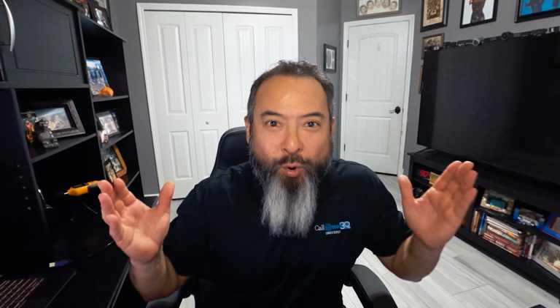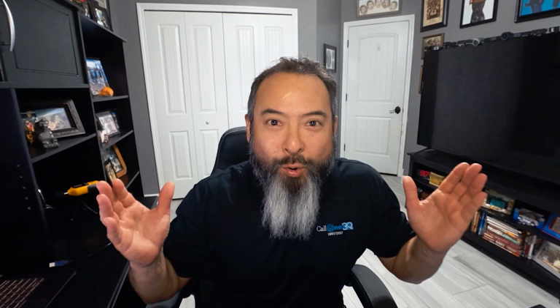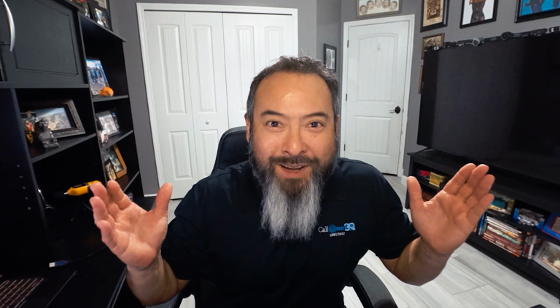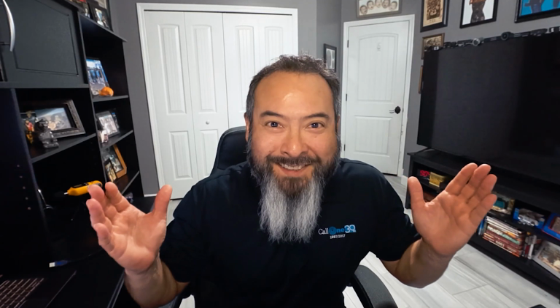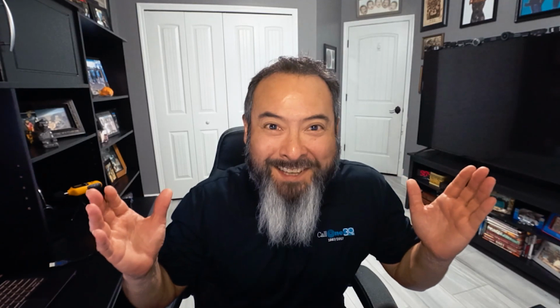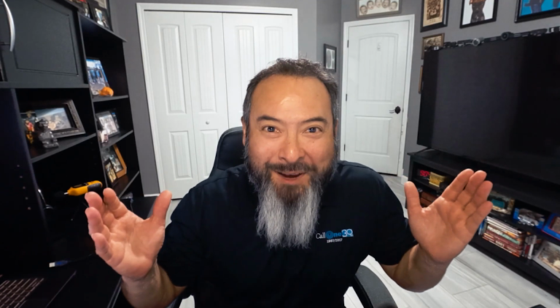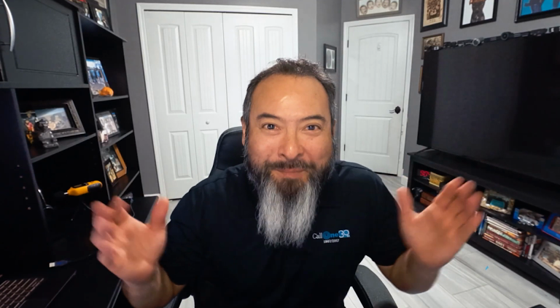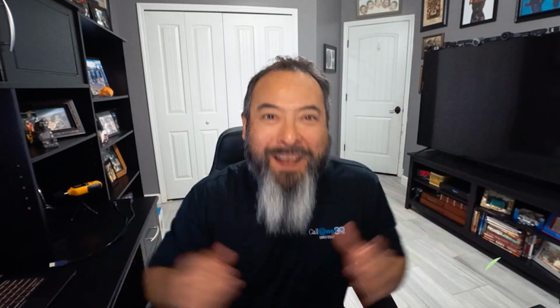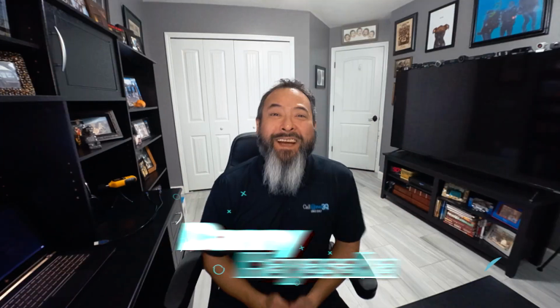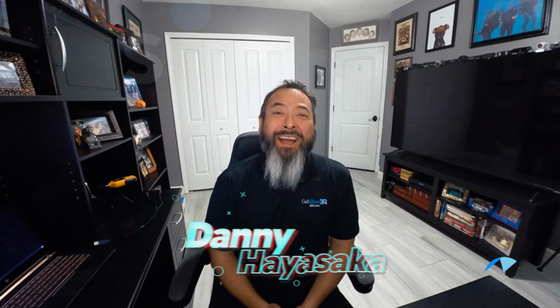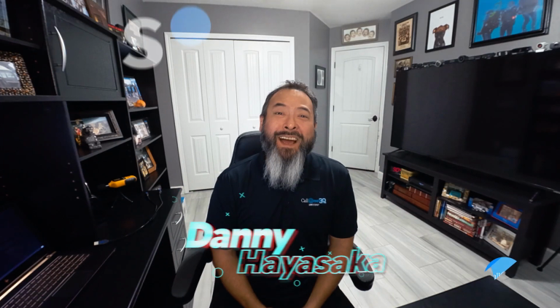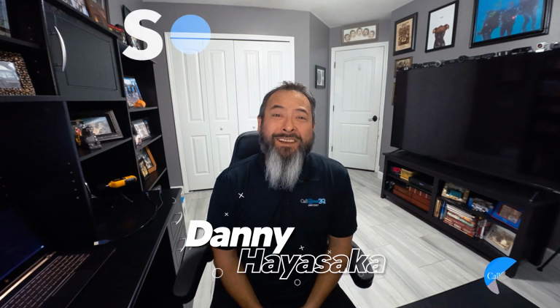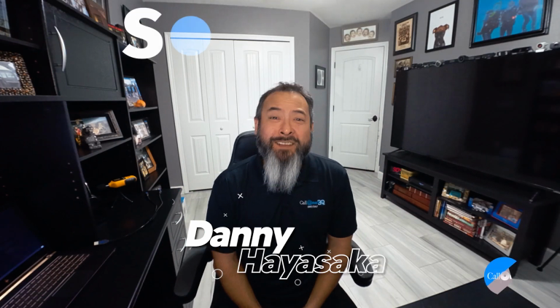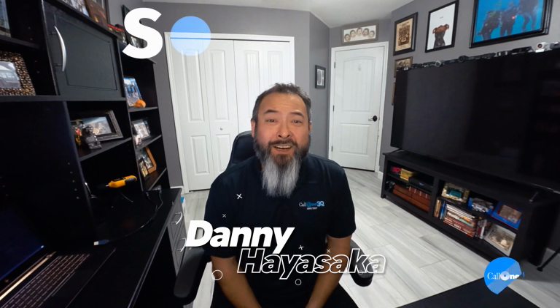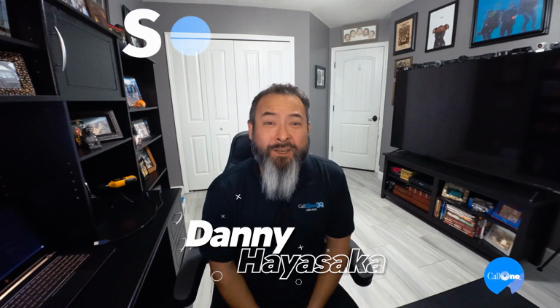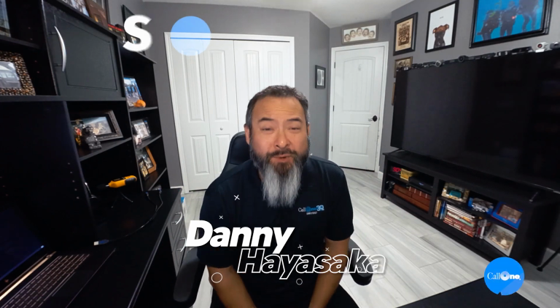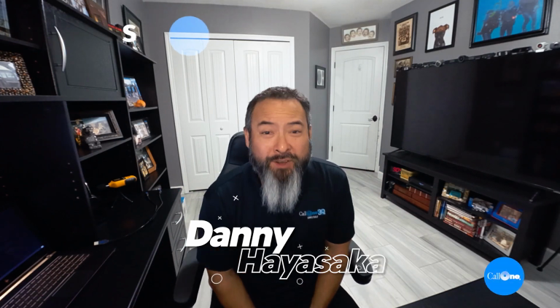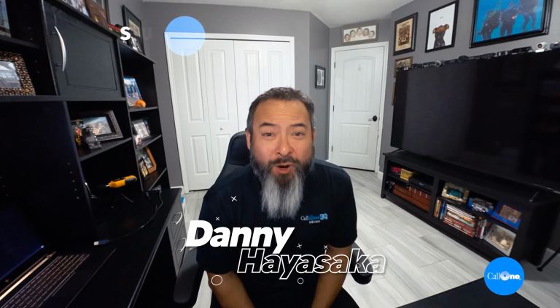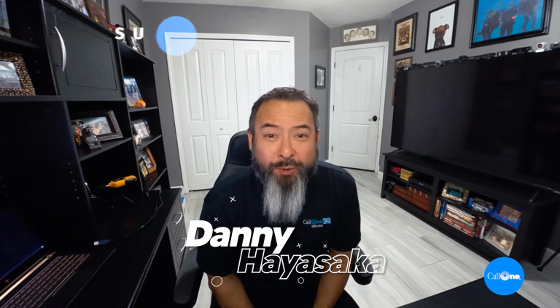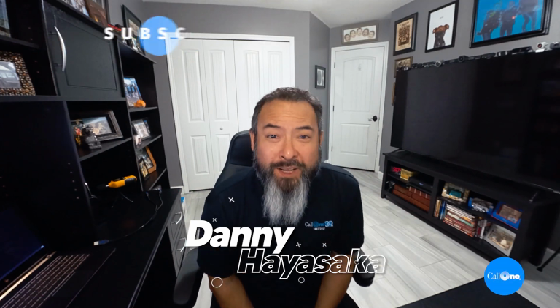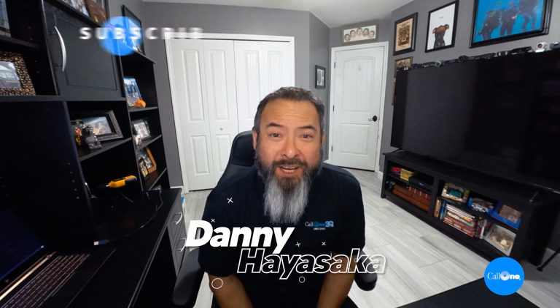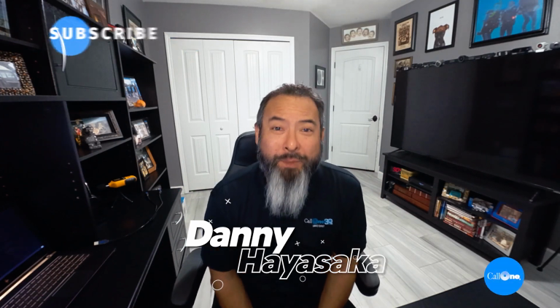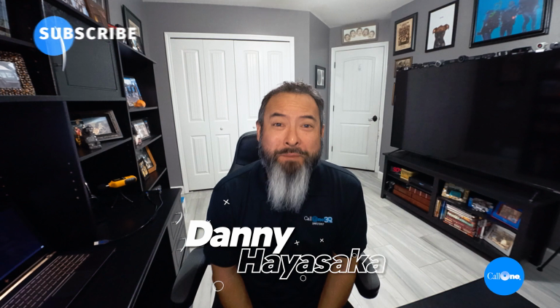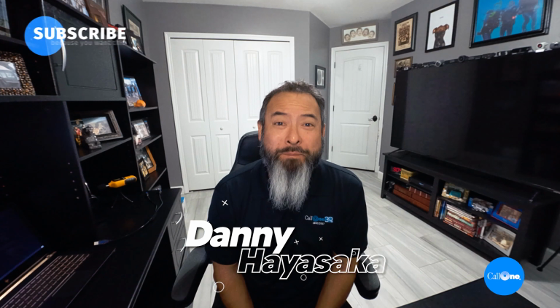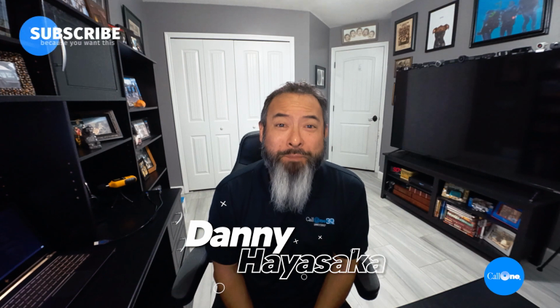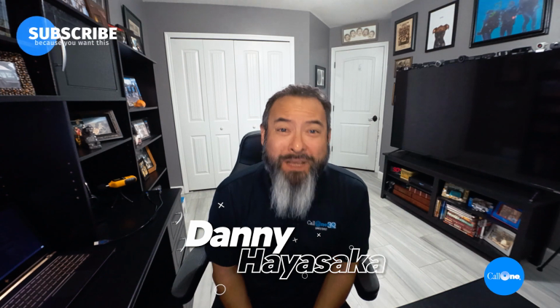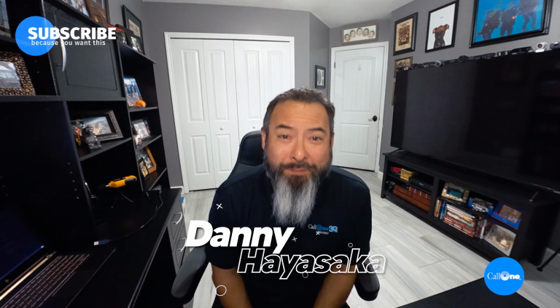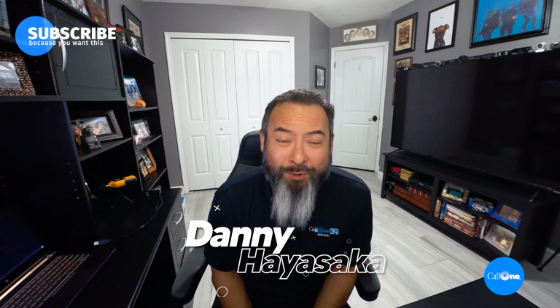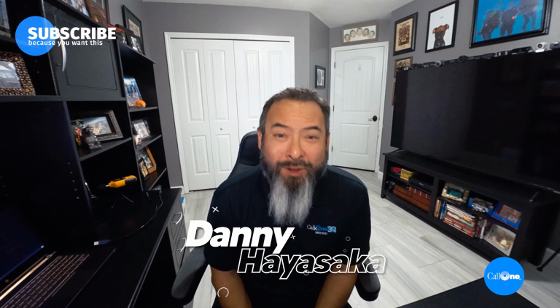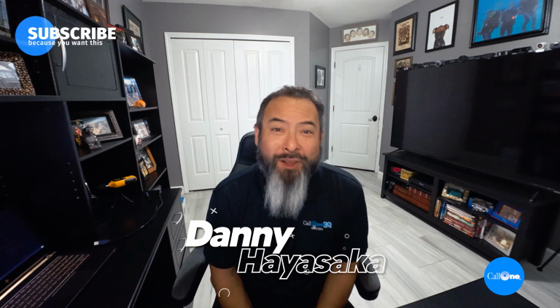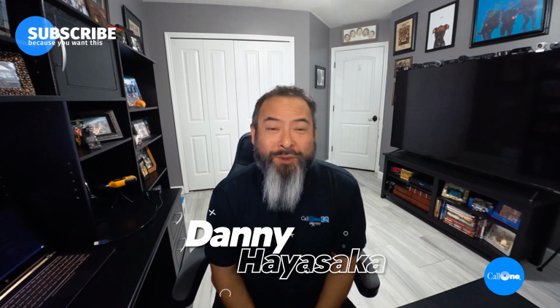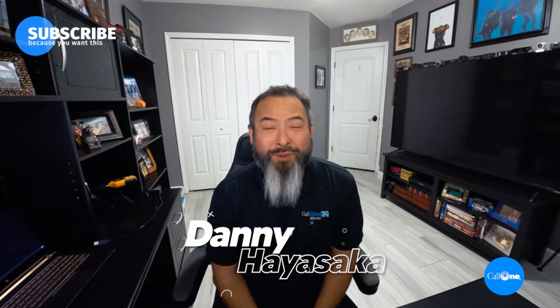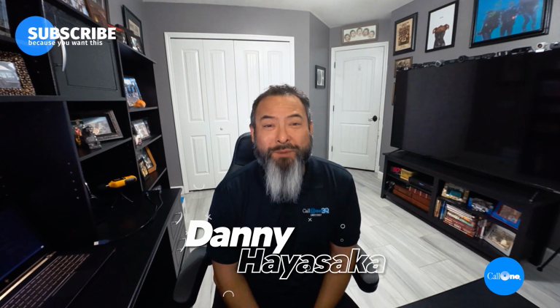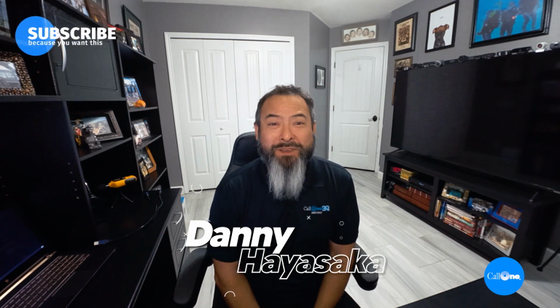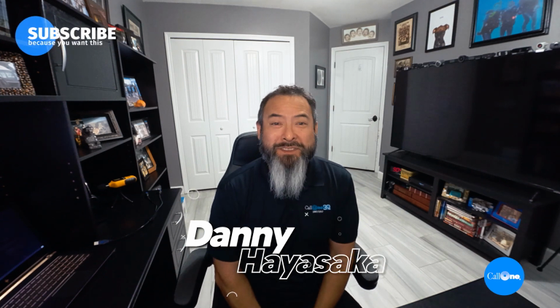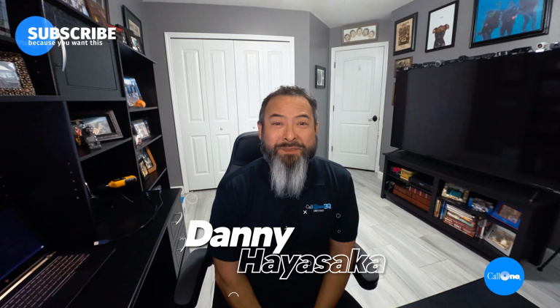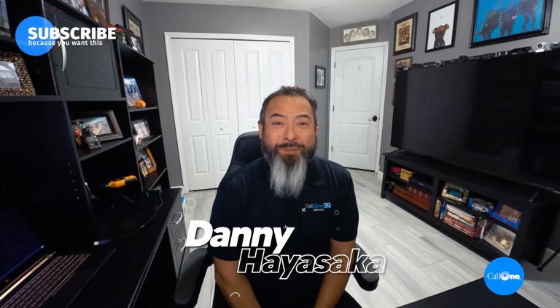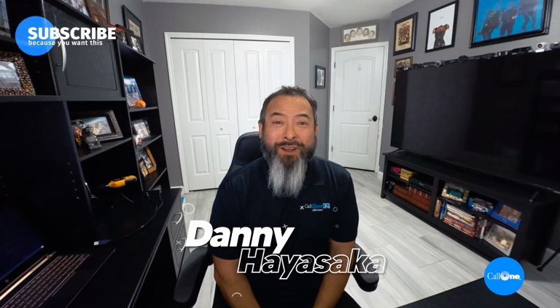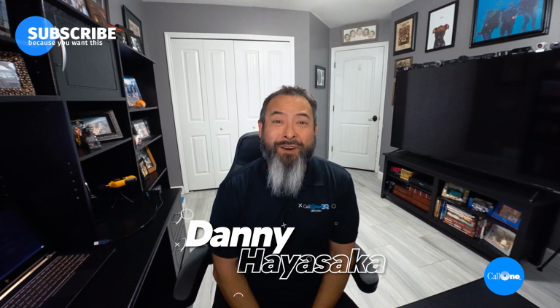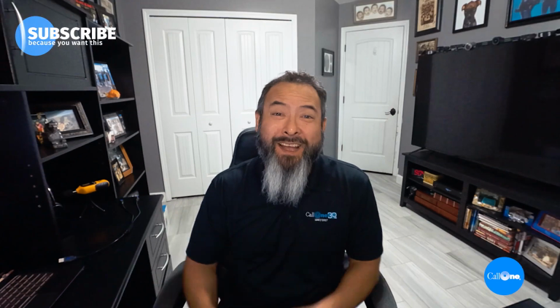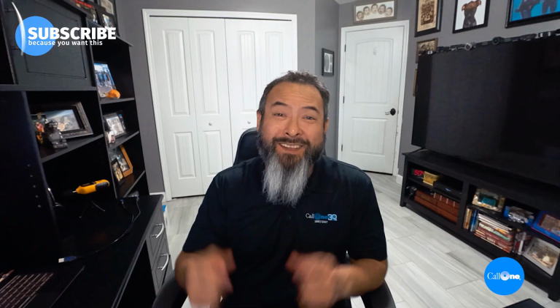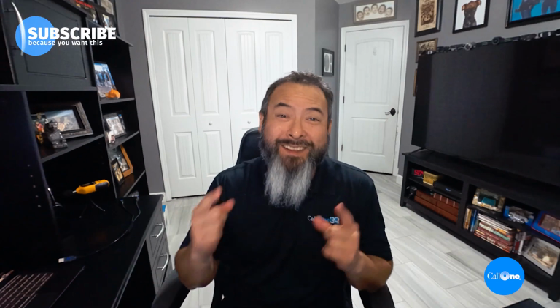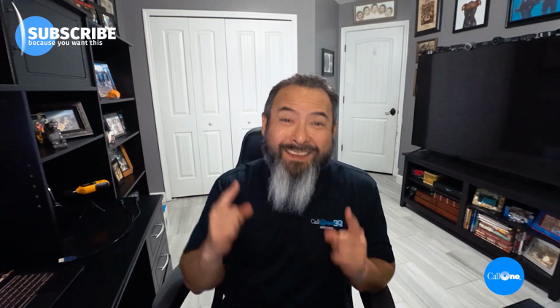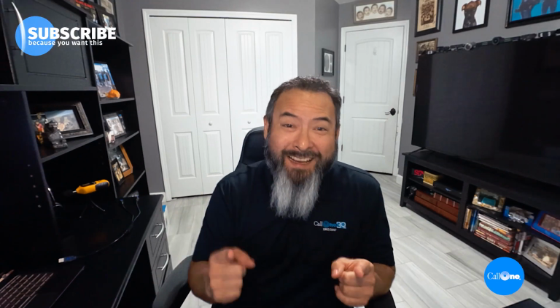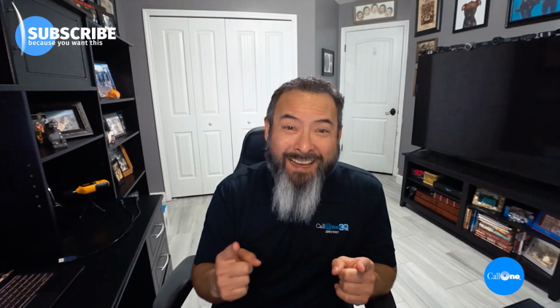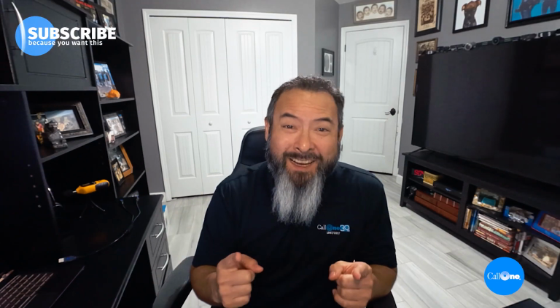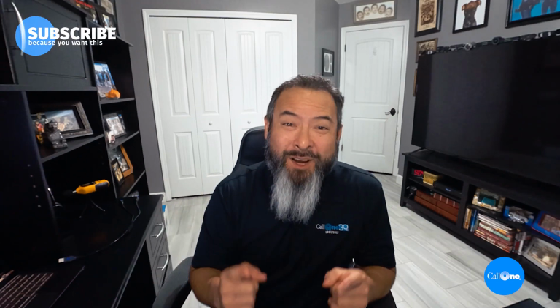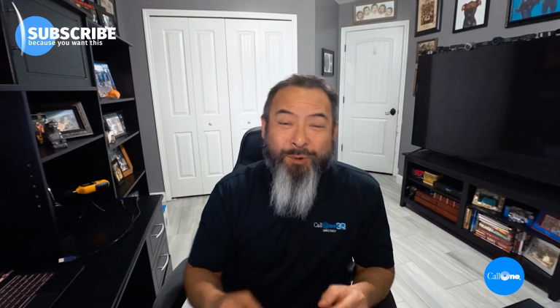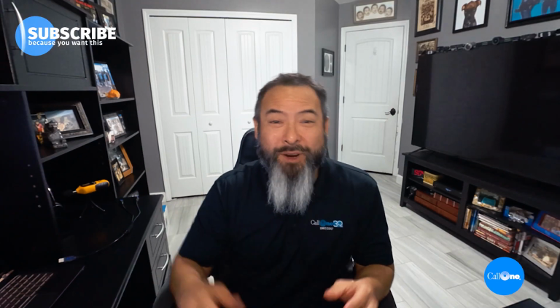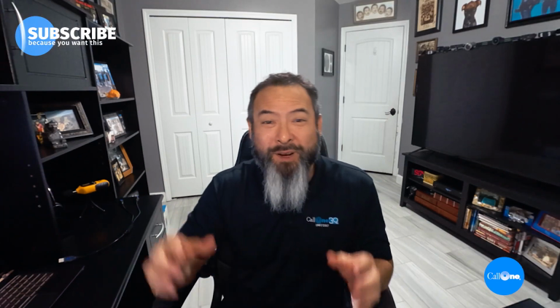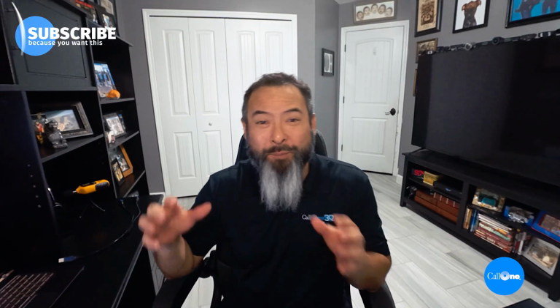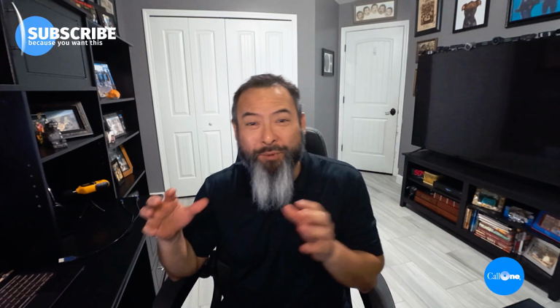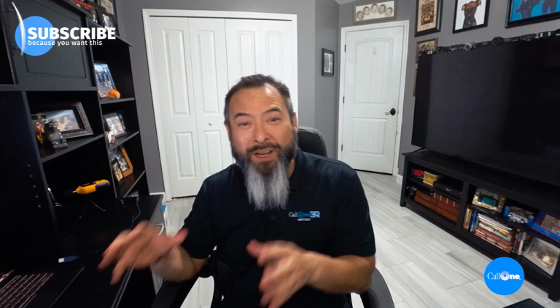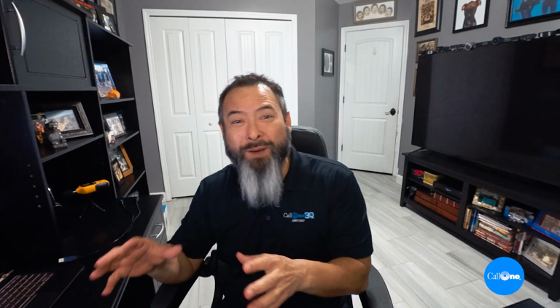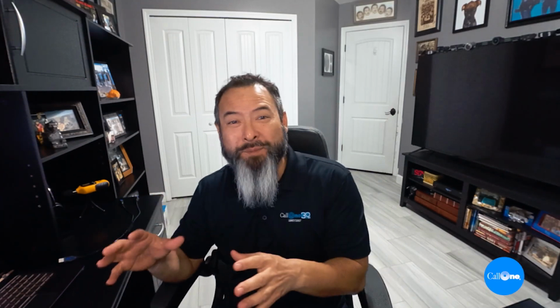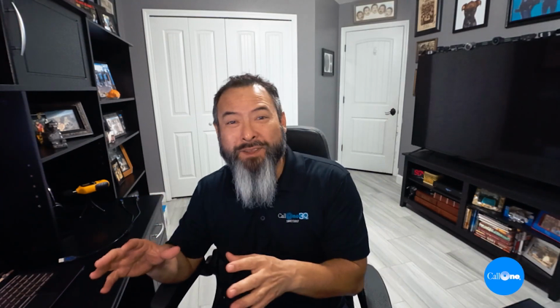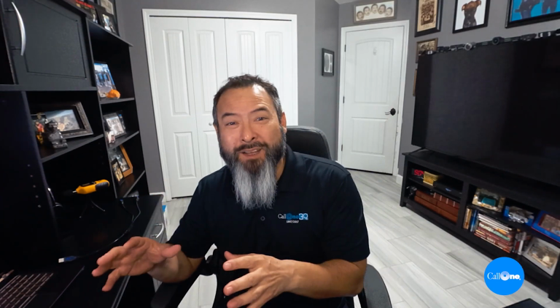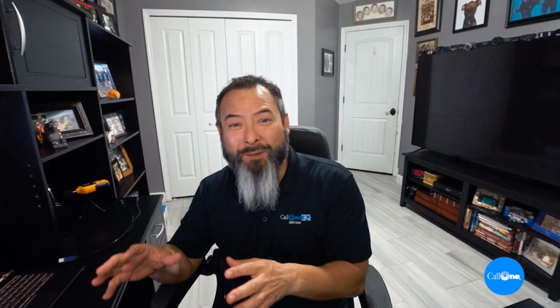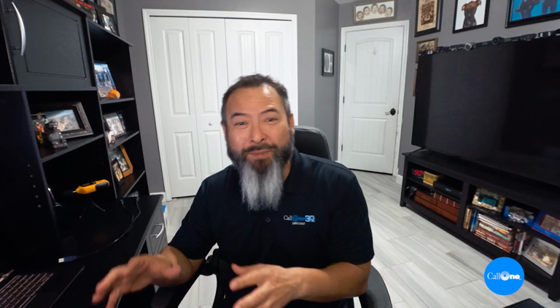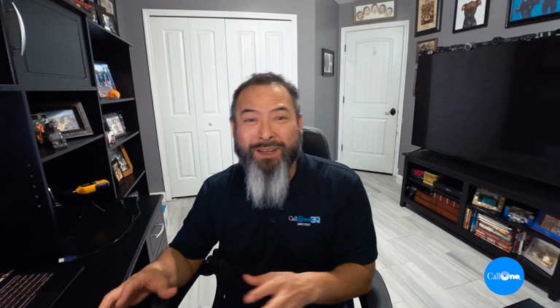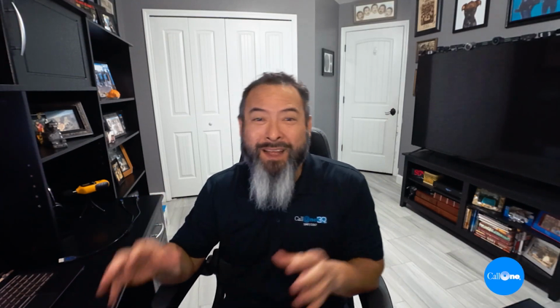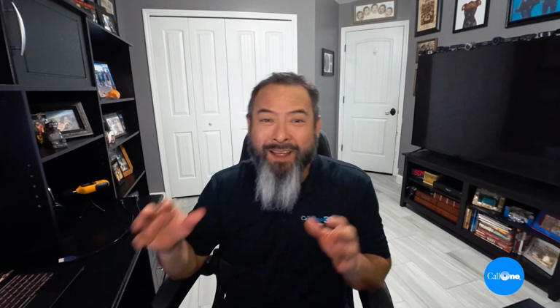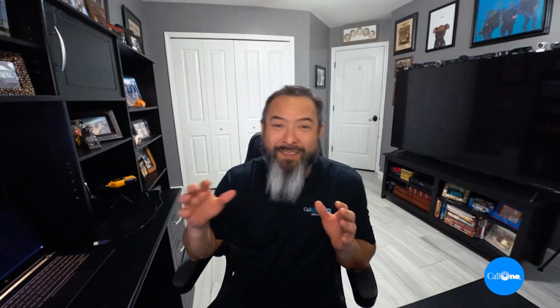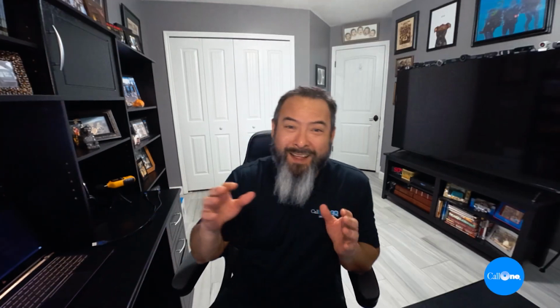What's up? Danny Hayasaki with Colin Inc., helping people do their business better.